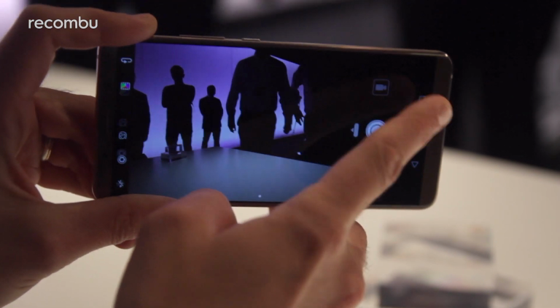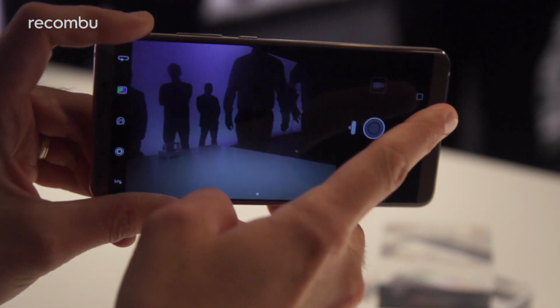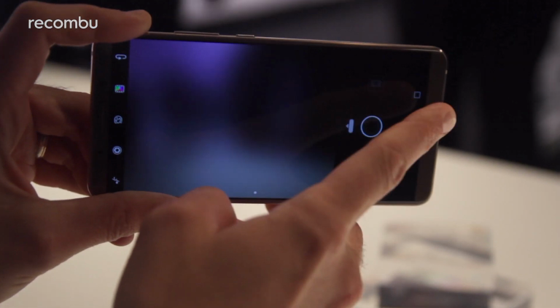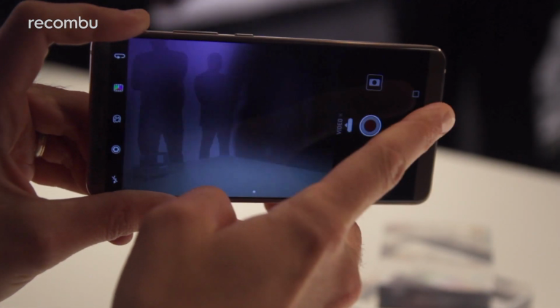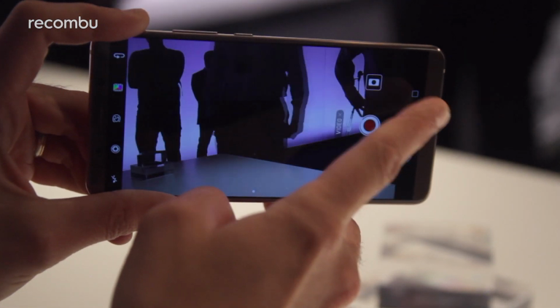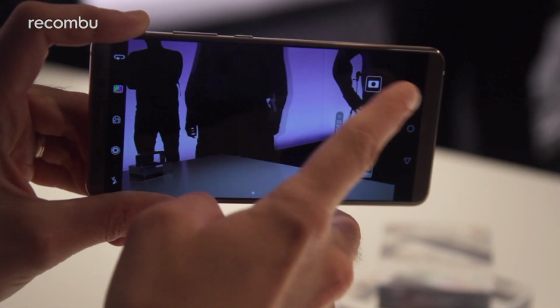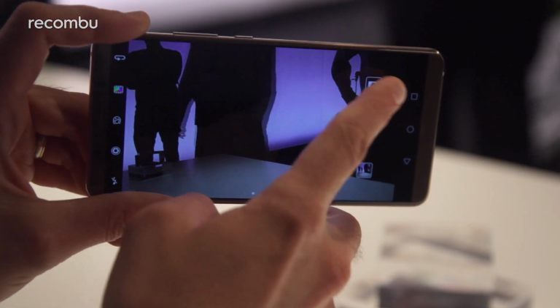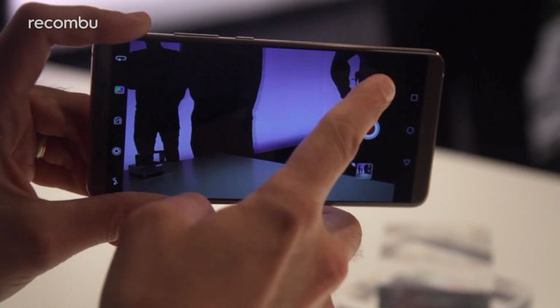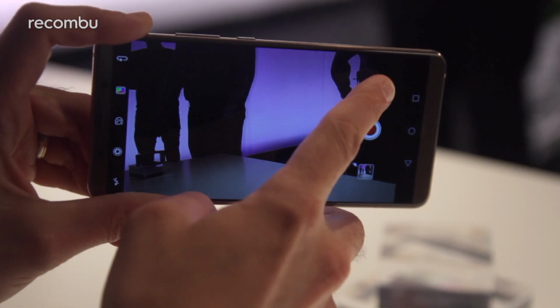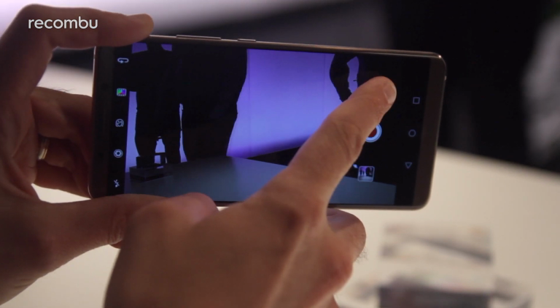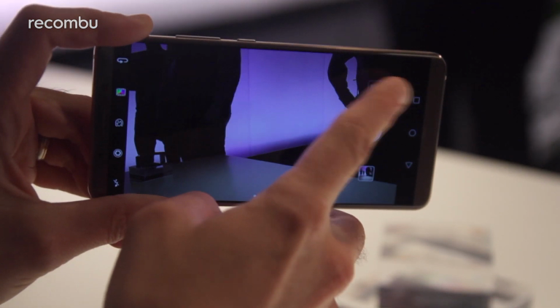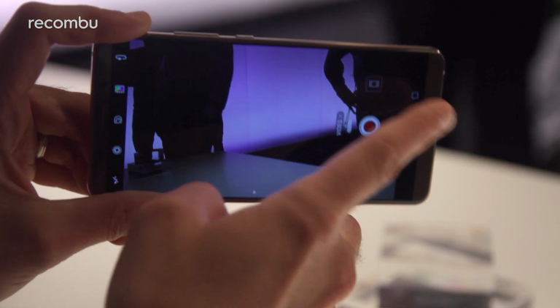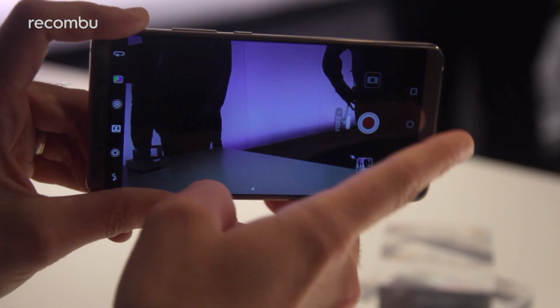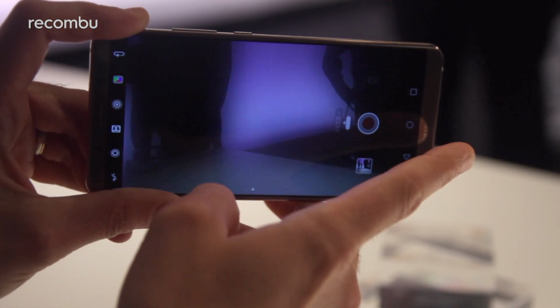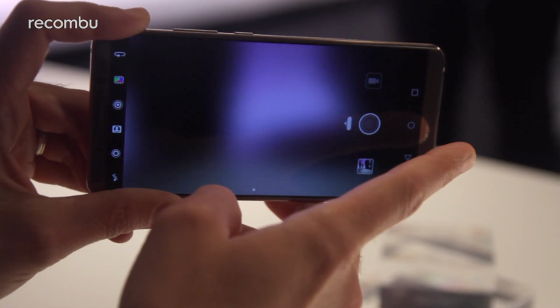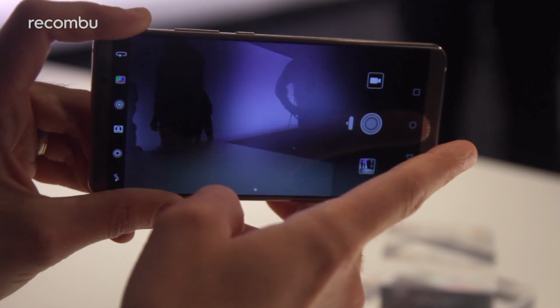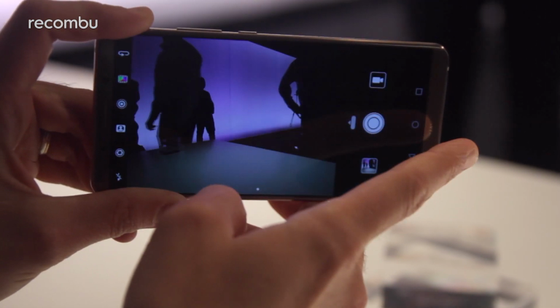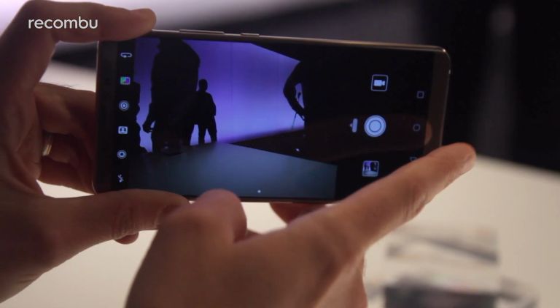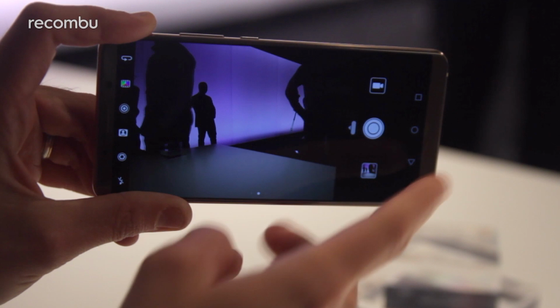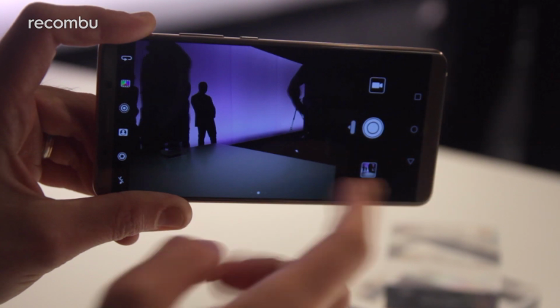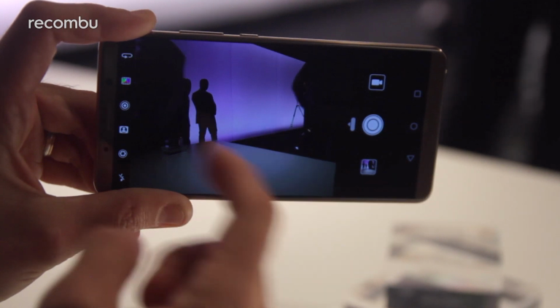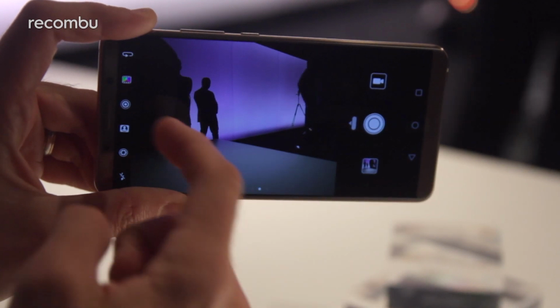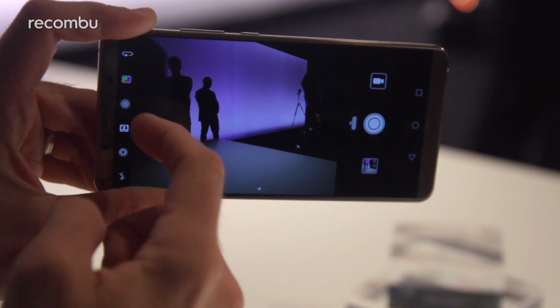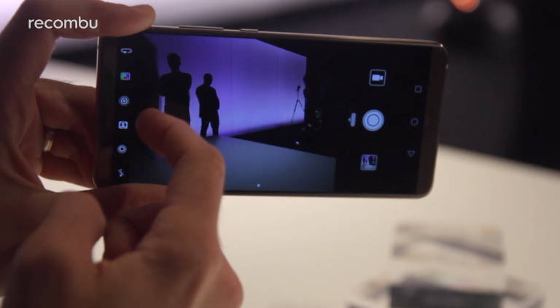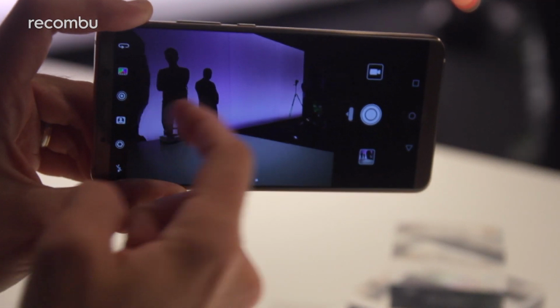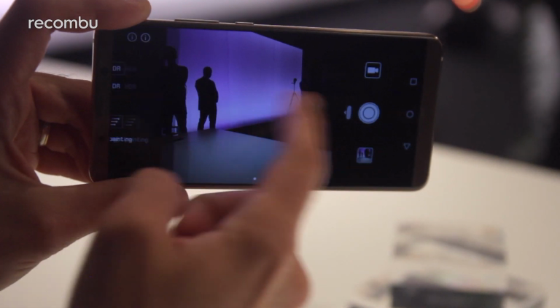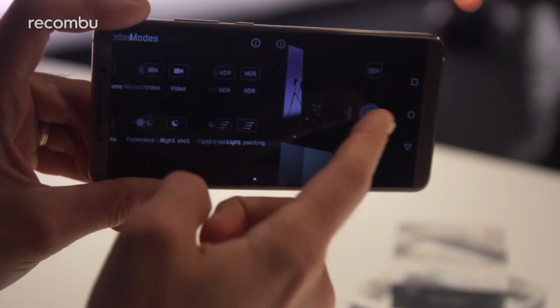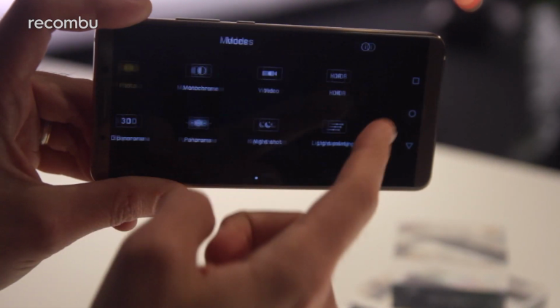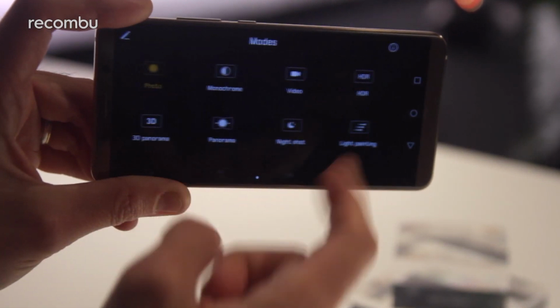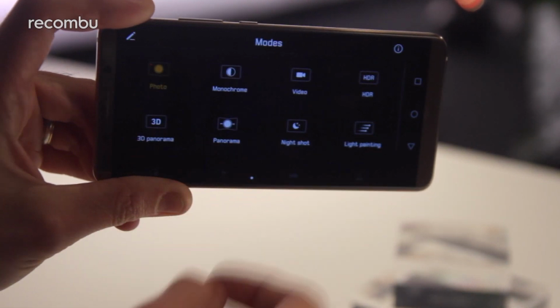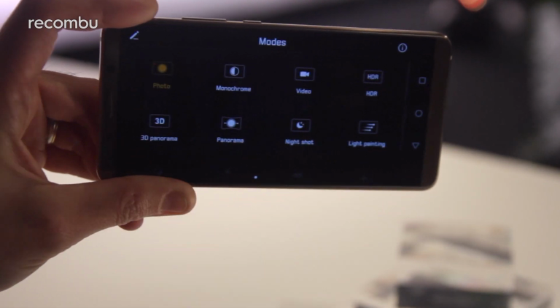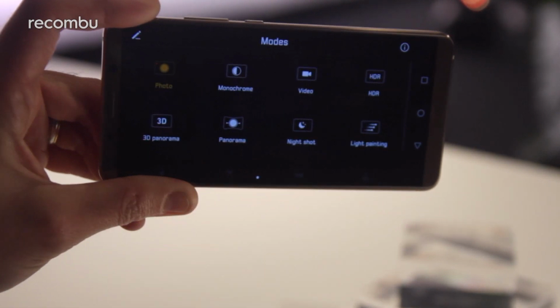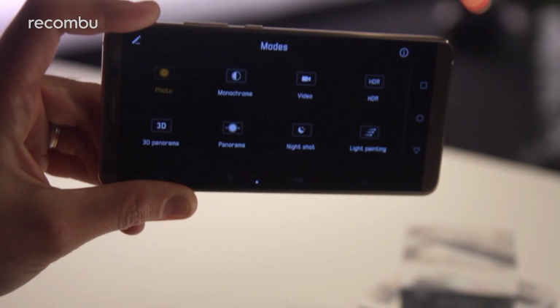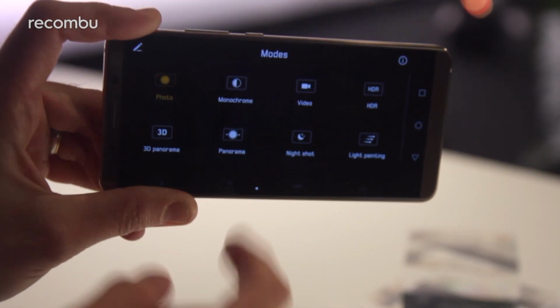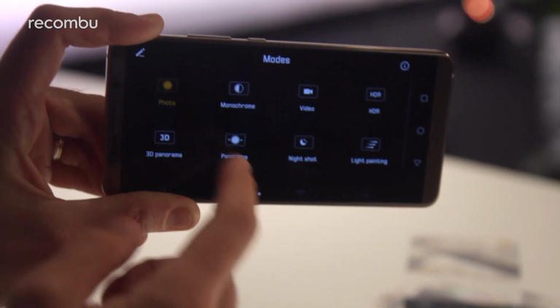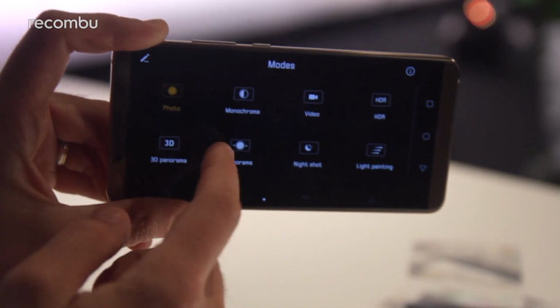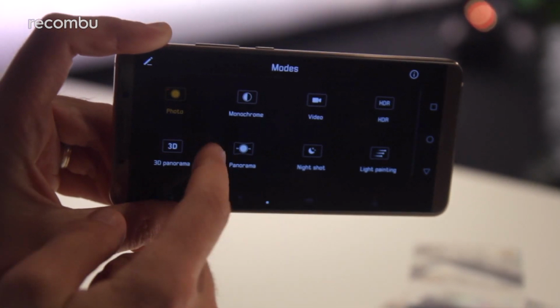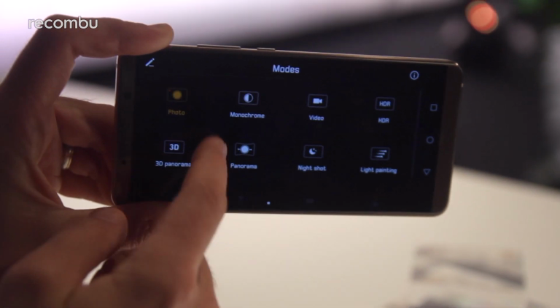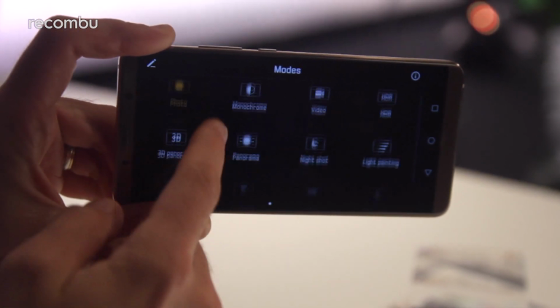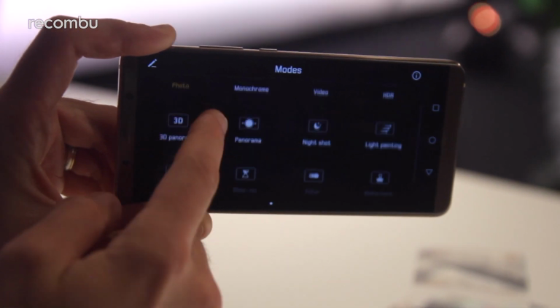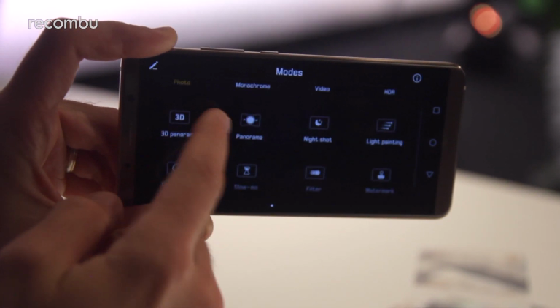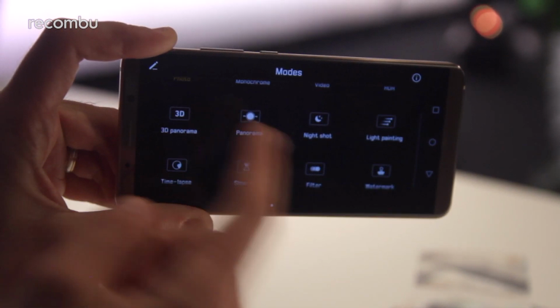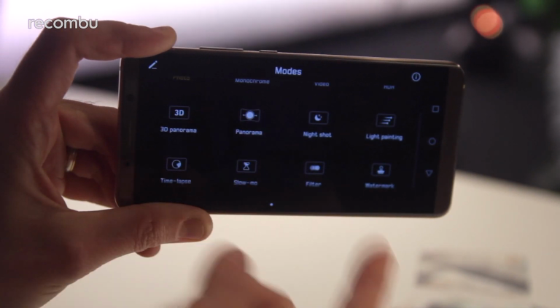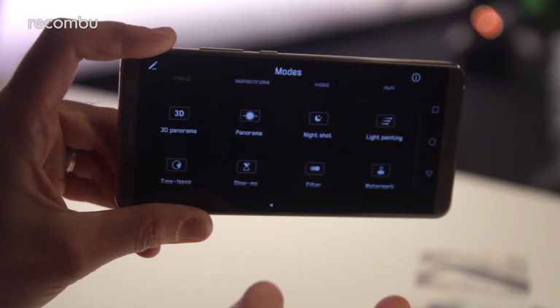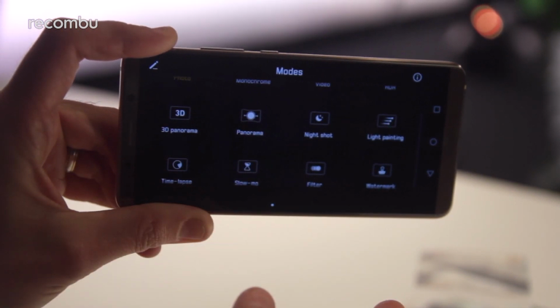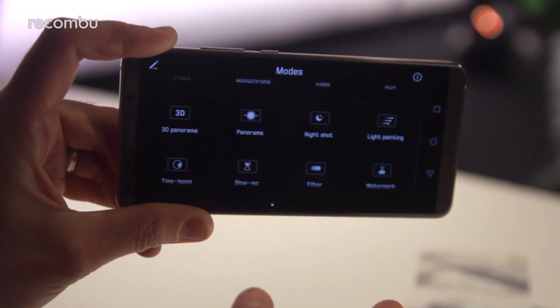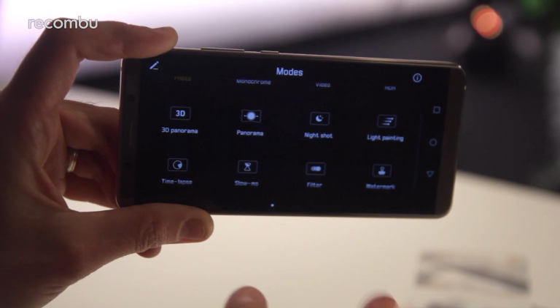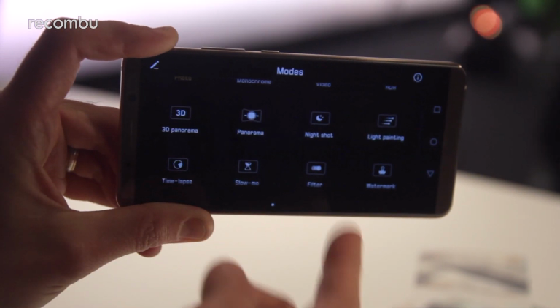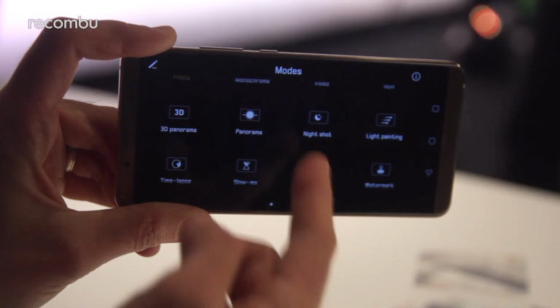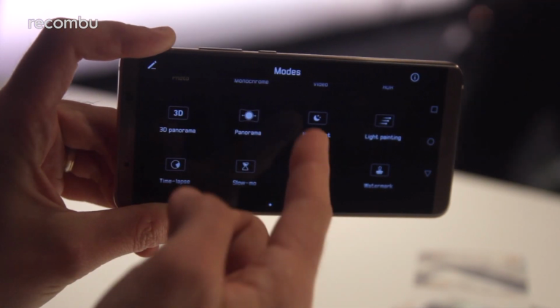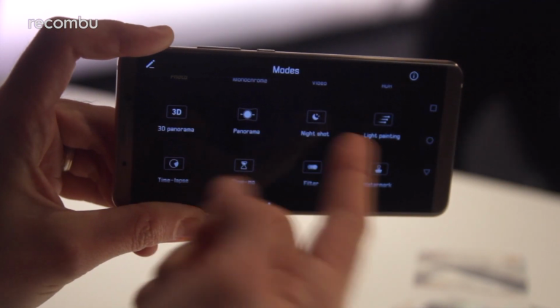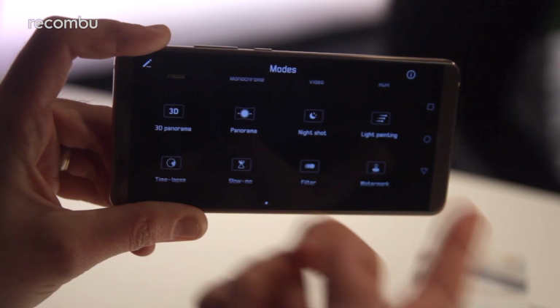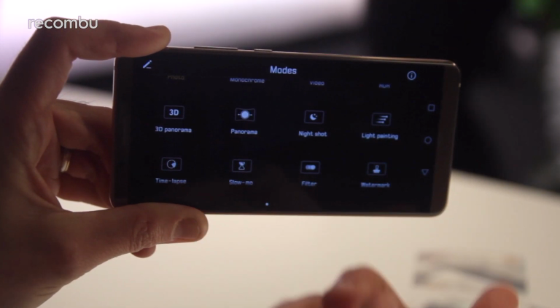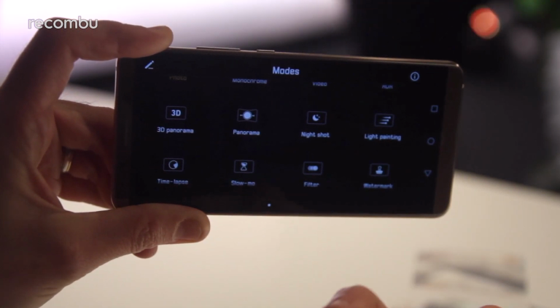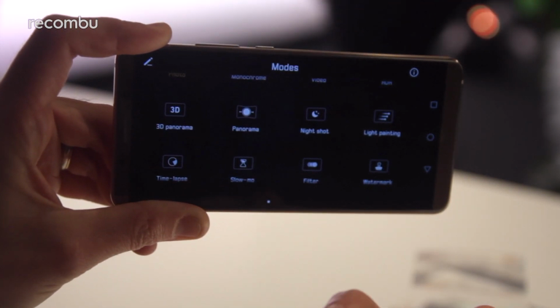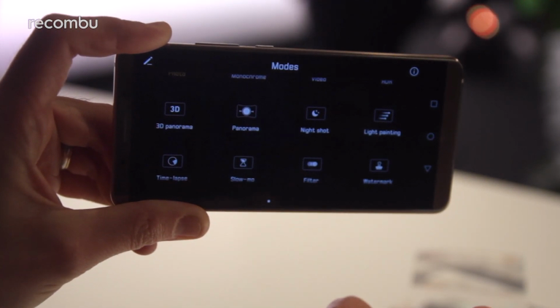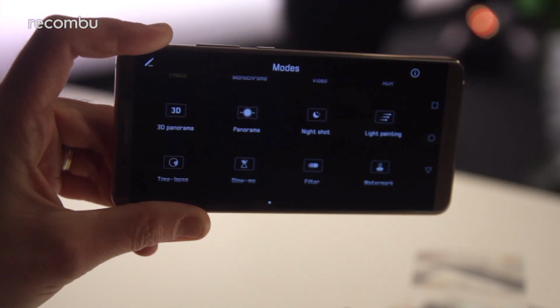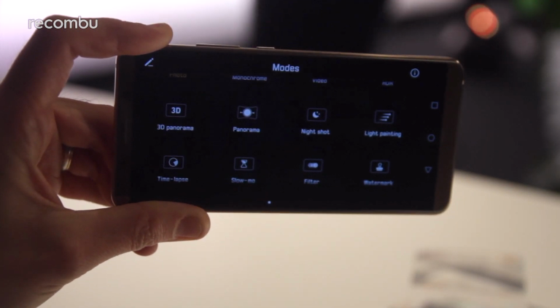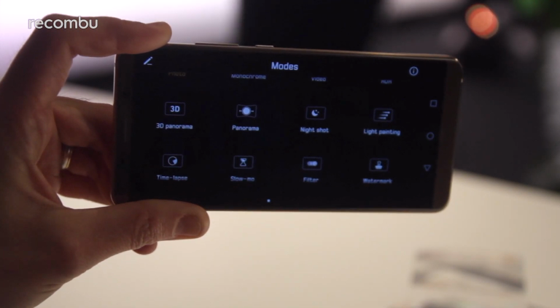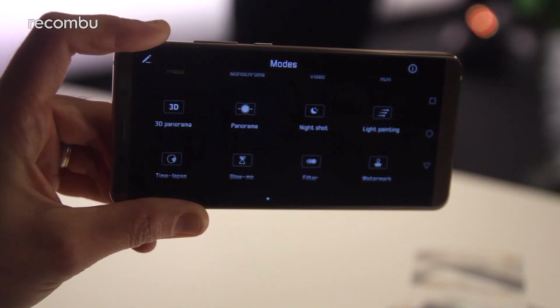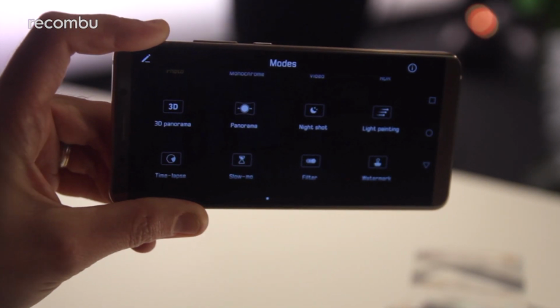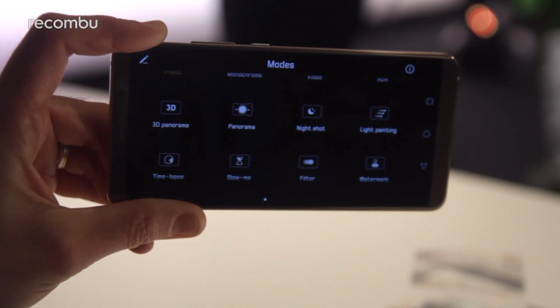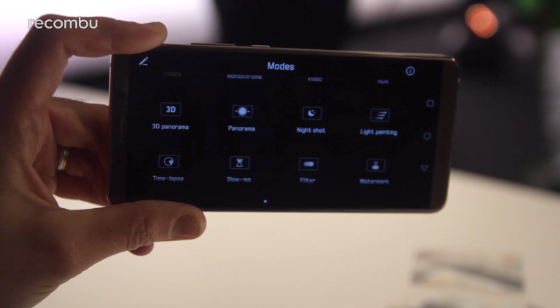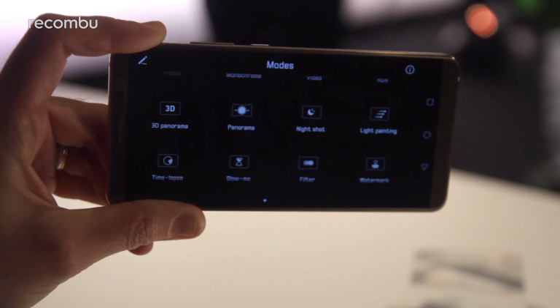As before, you can shoot up to 4K resolution video and there's a wealth of bonus modes too, from light painting to slow motion and time-lapse video features.